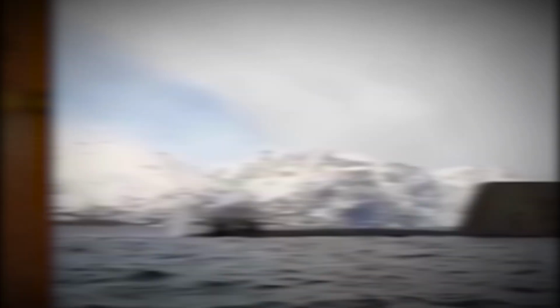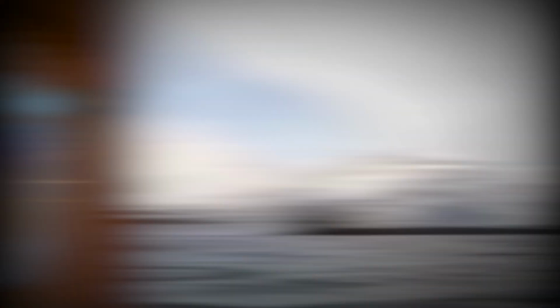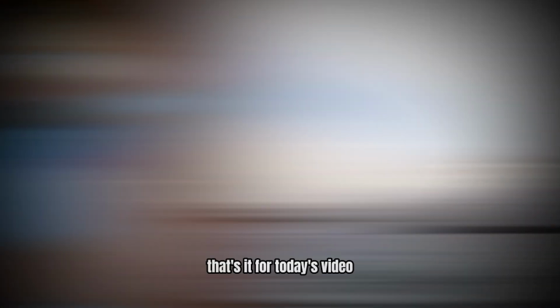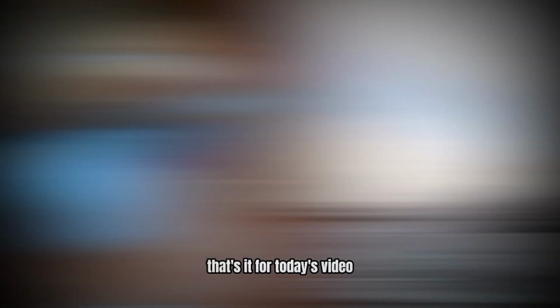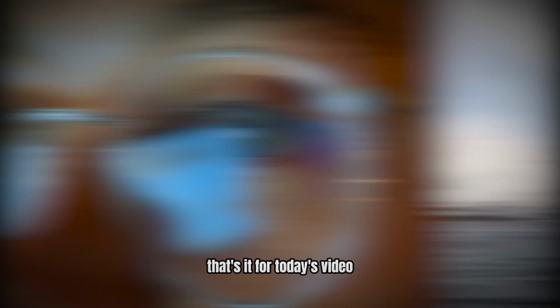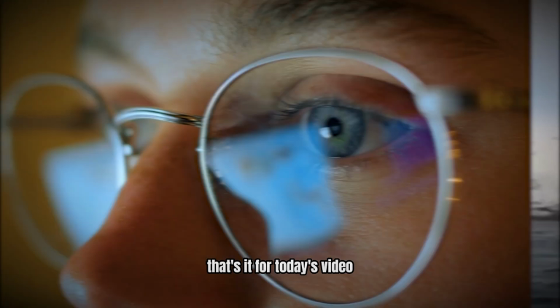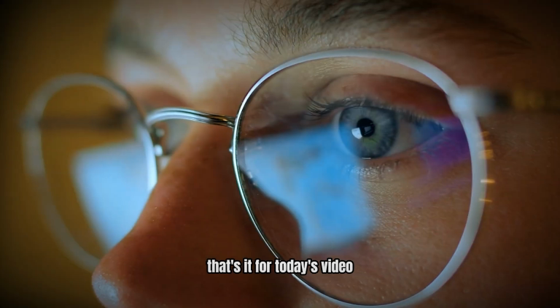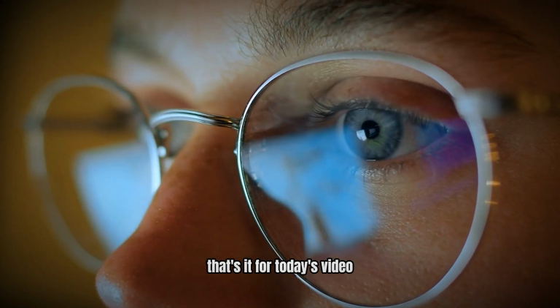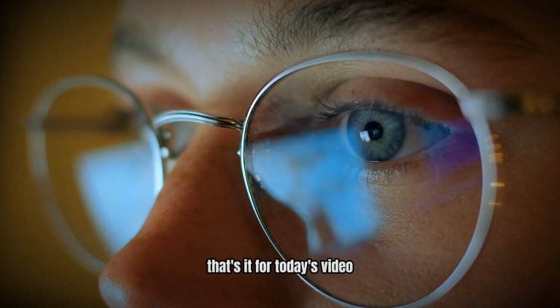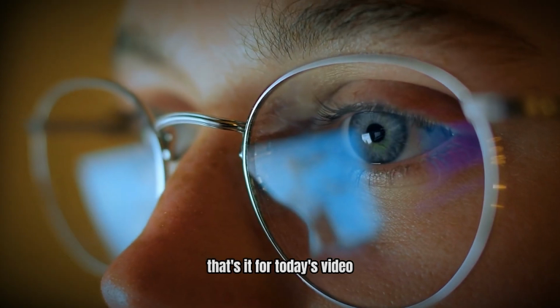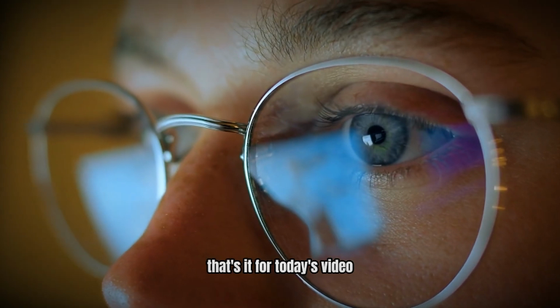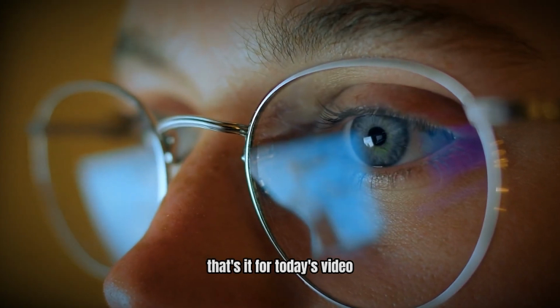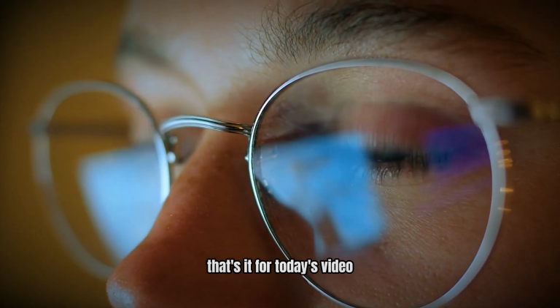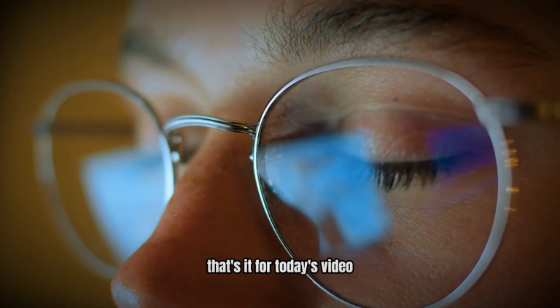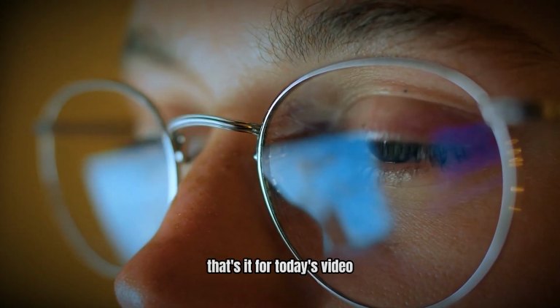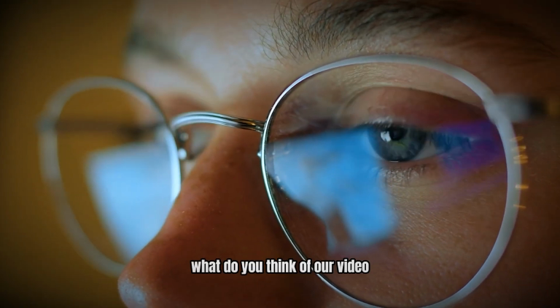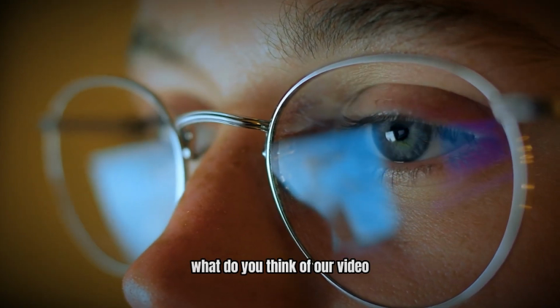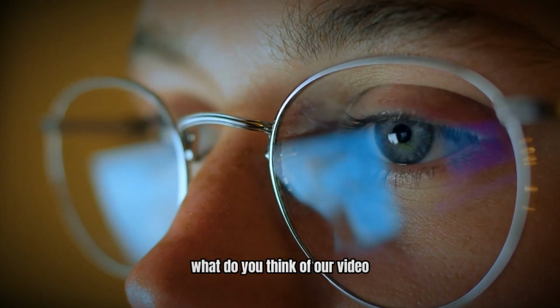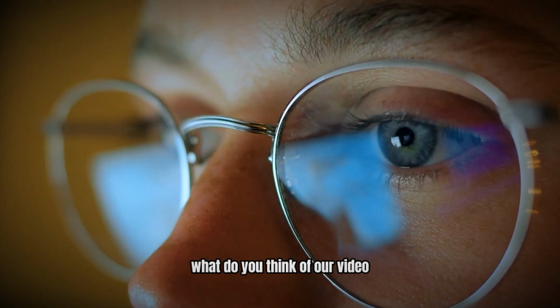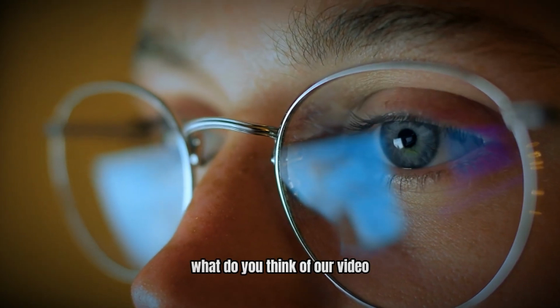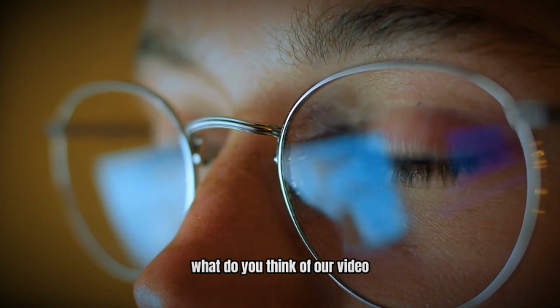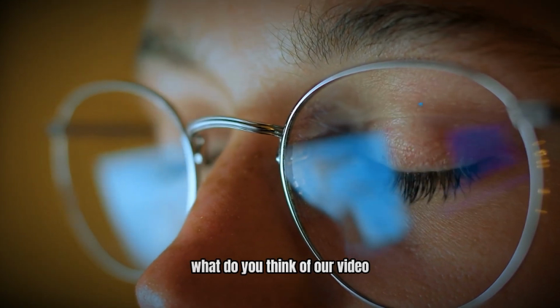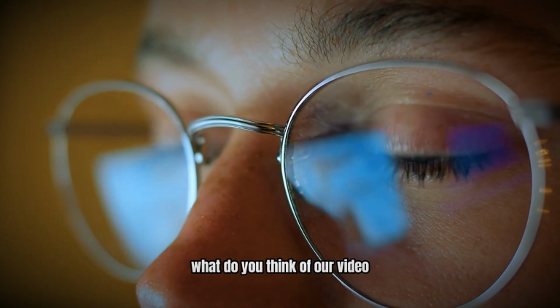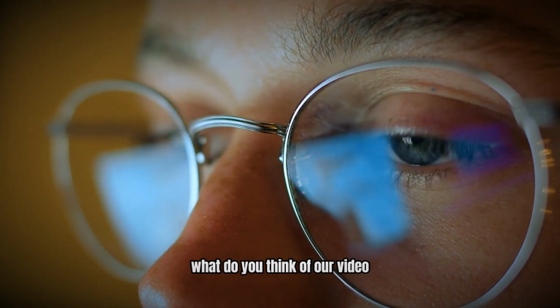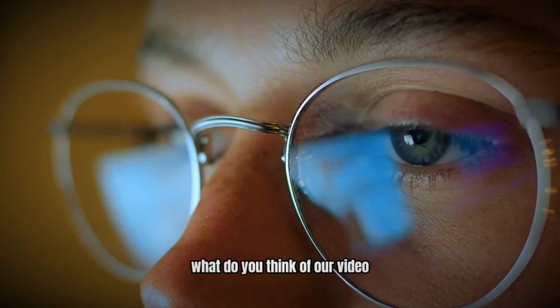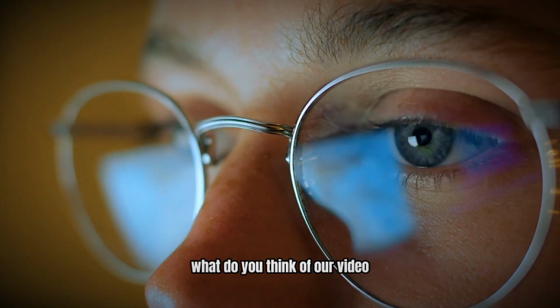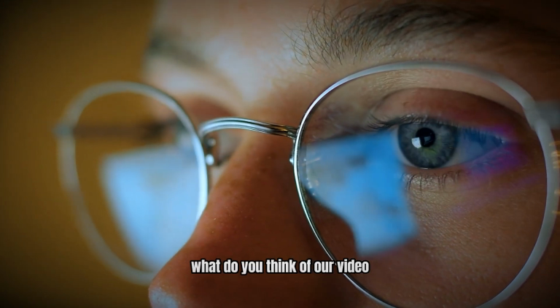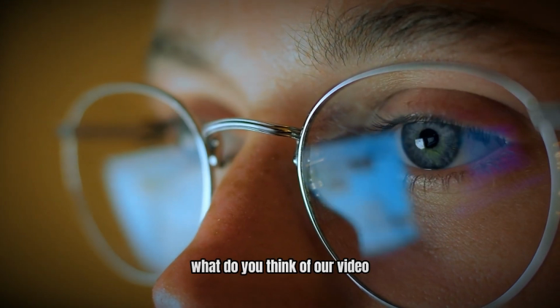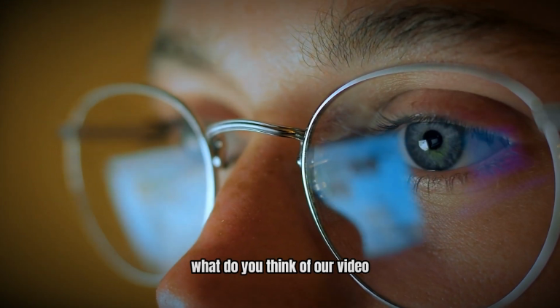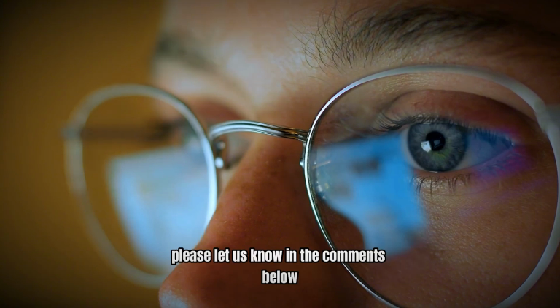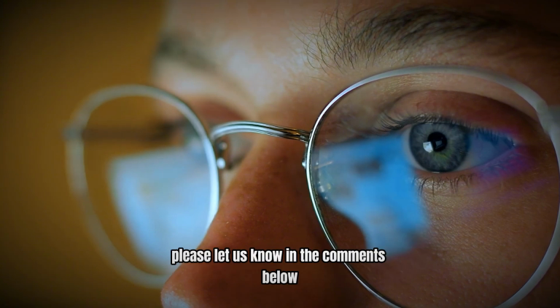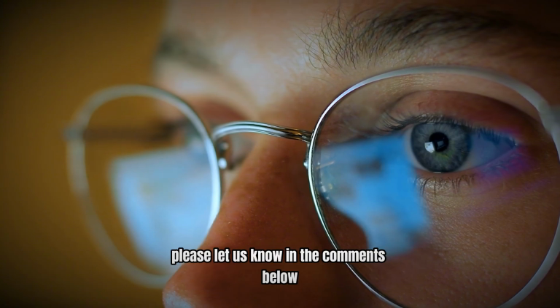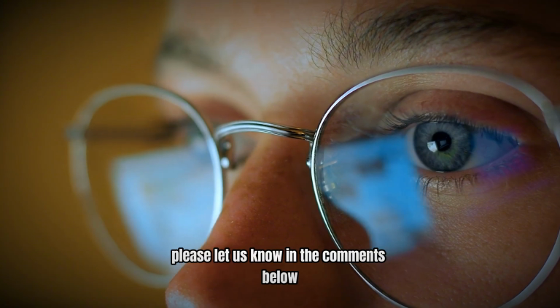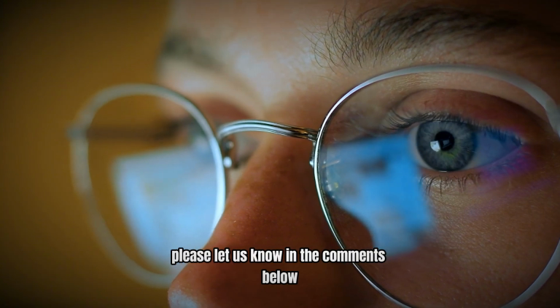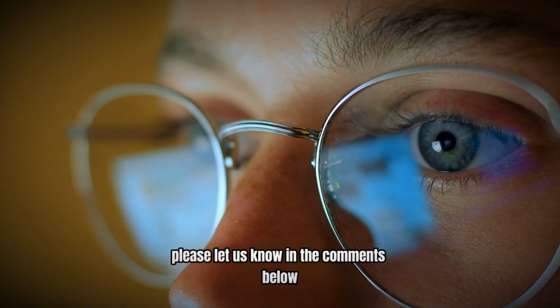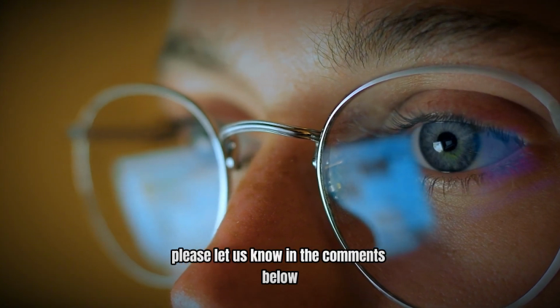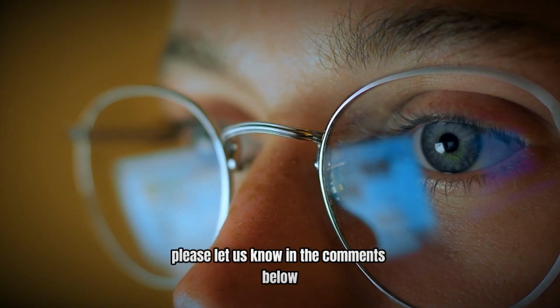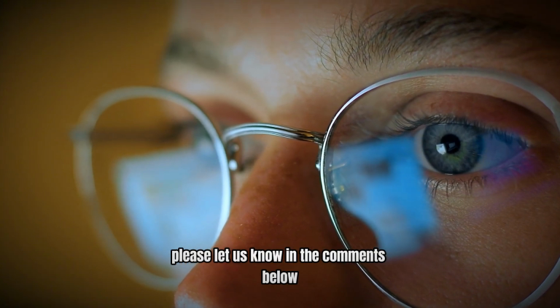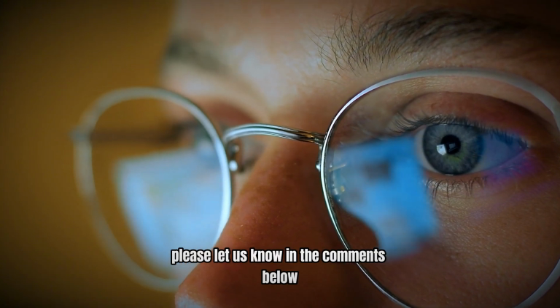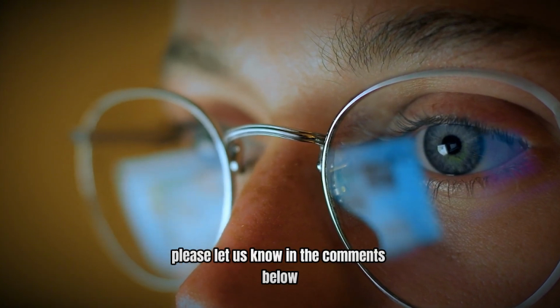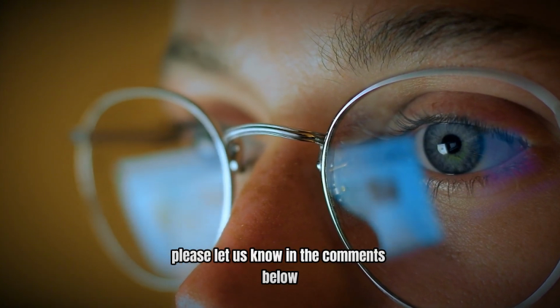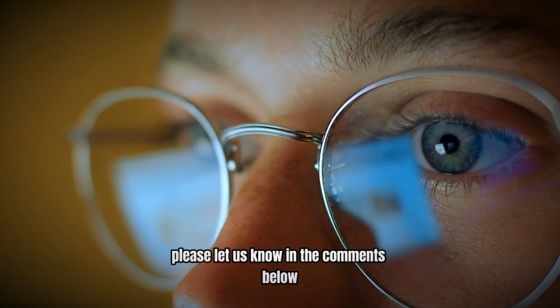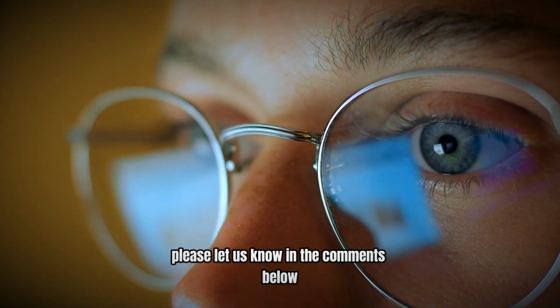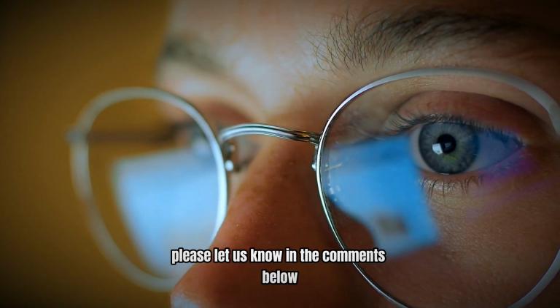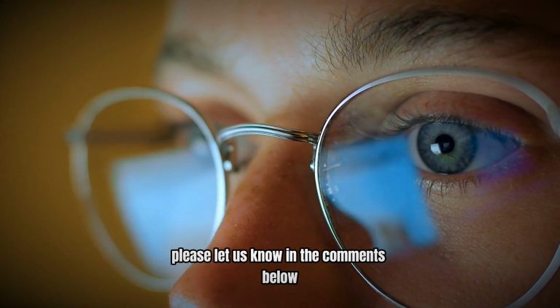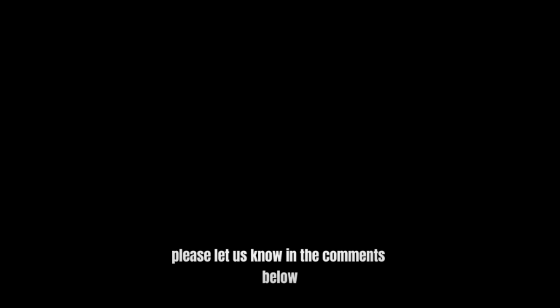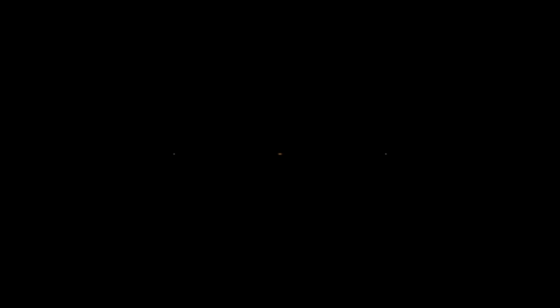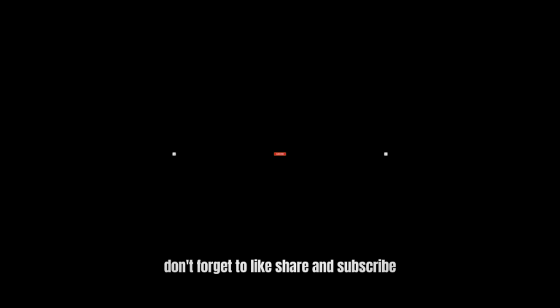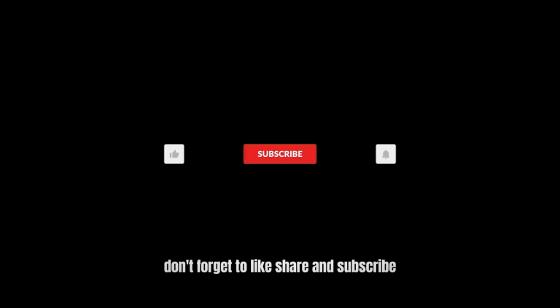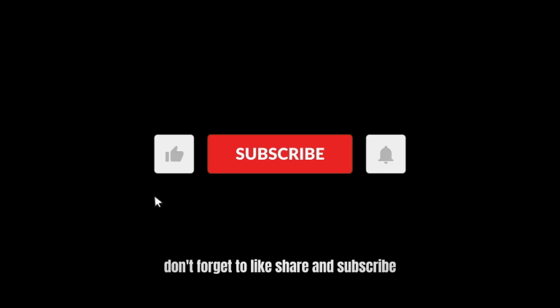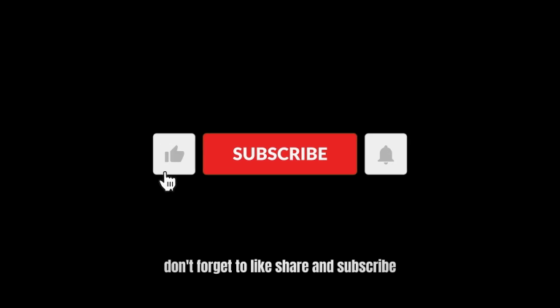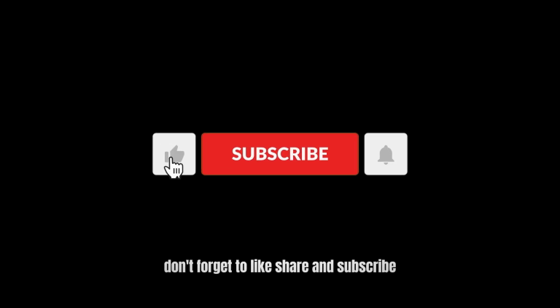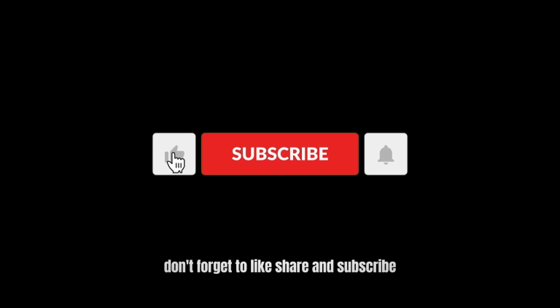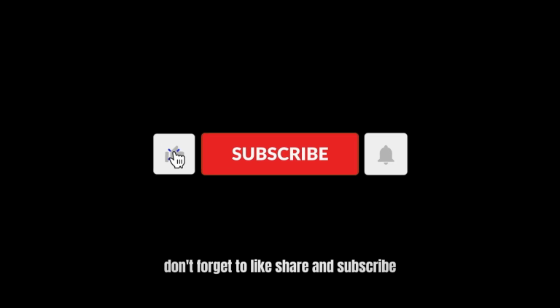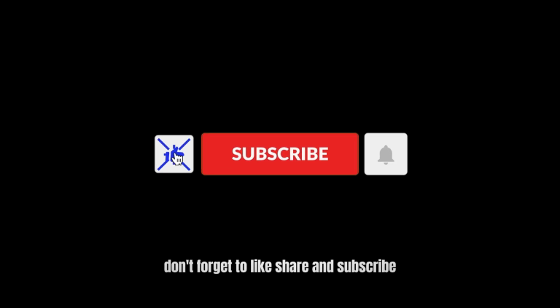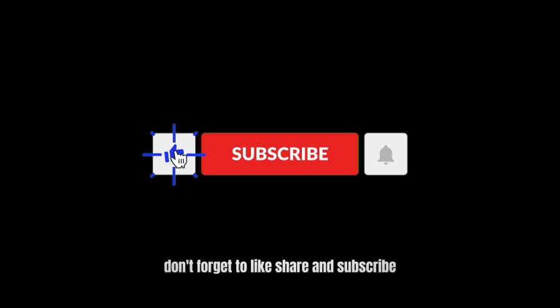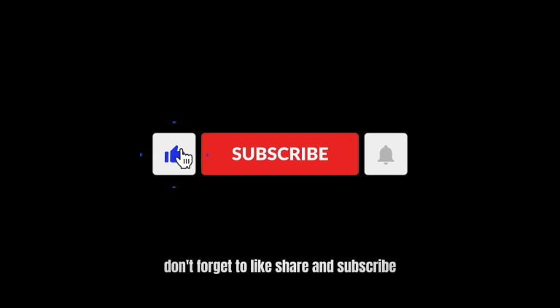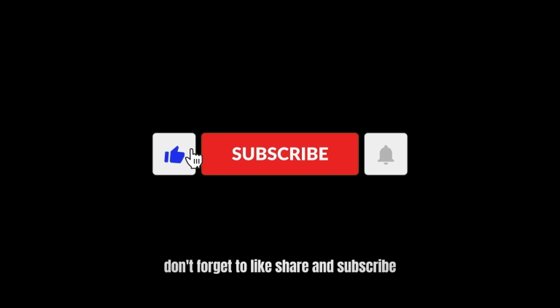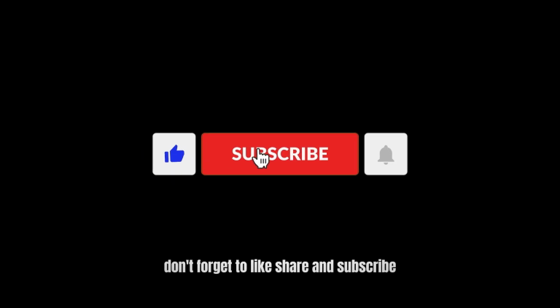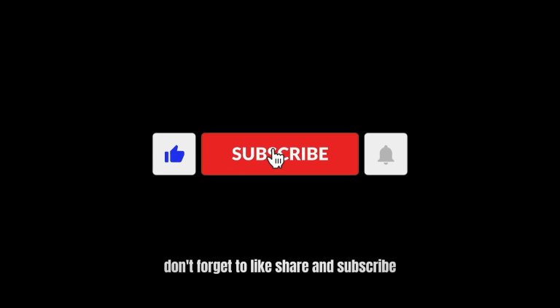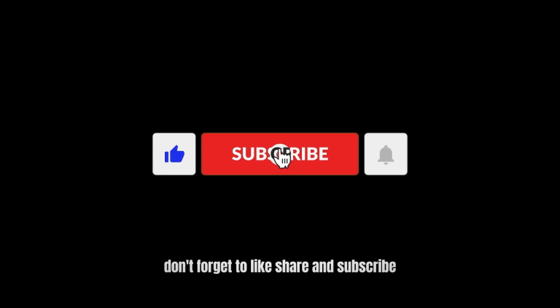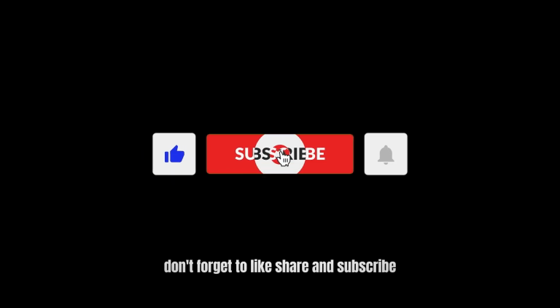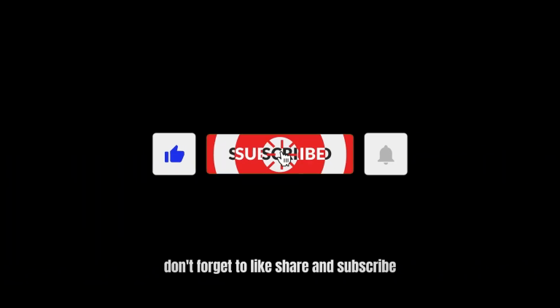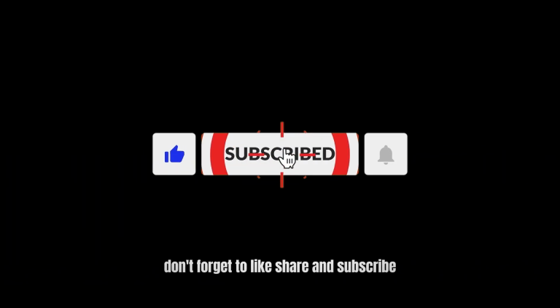That's it for today's video. What do you think? Please let us know in the comments below. Don't forget to like, share, and subscribe.